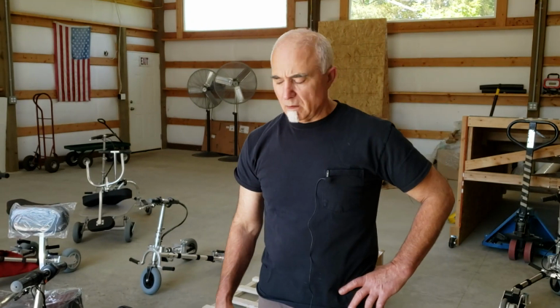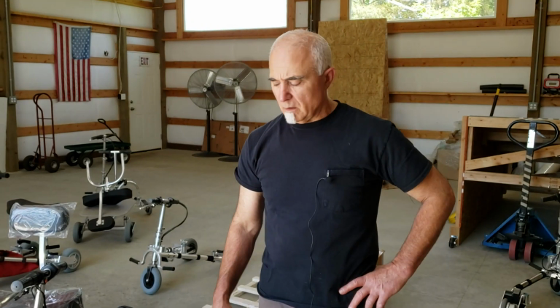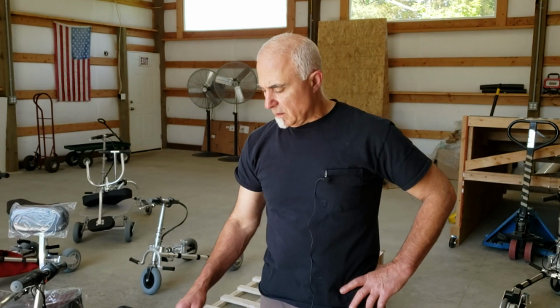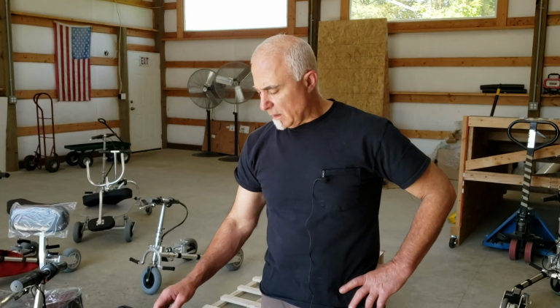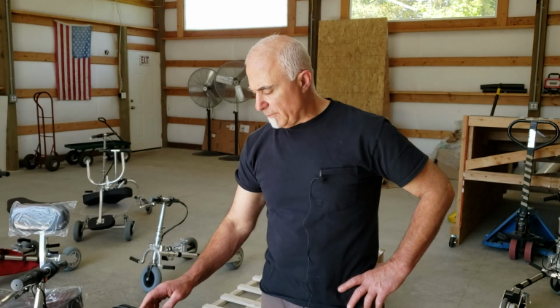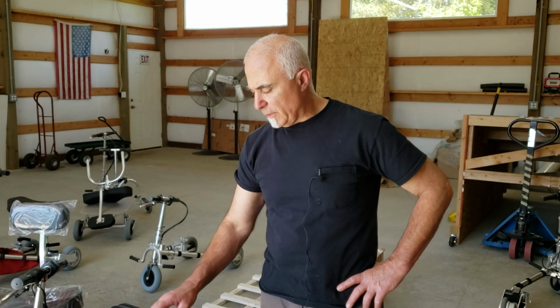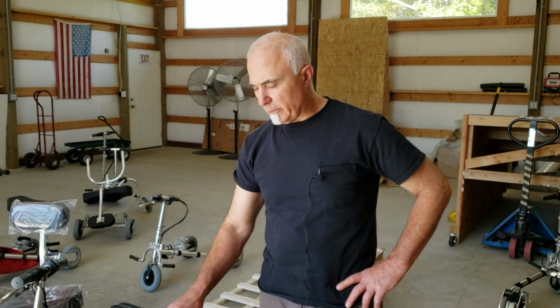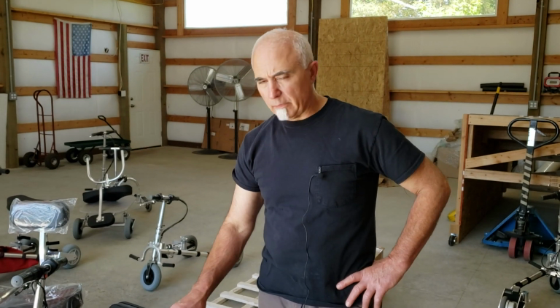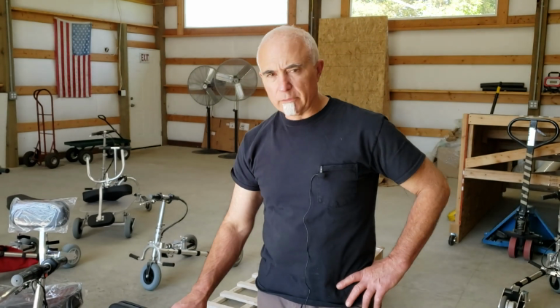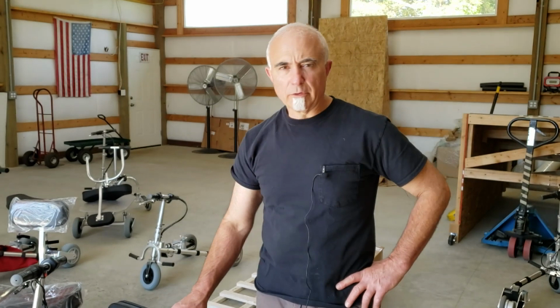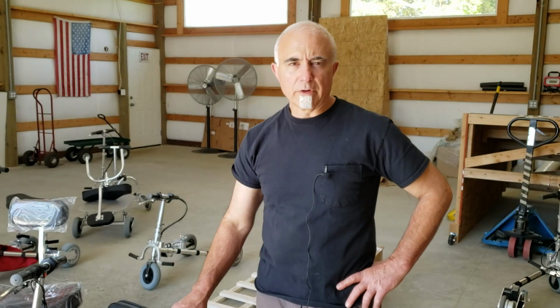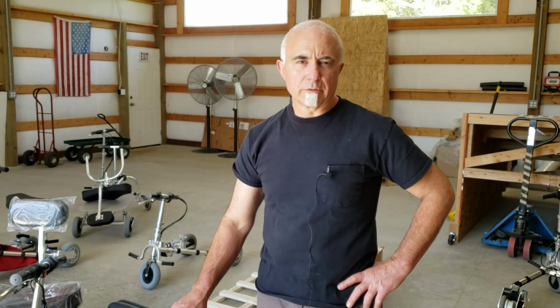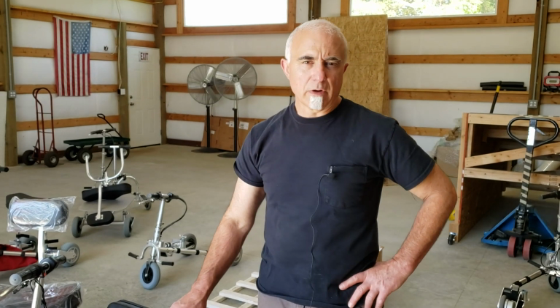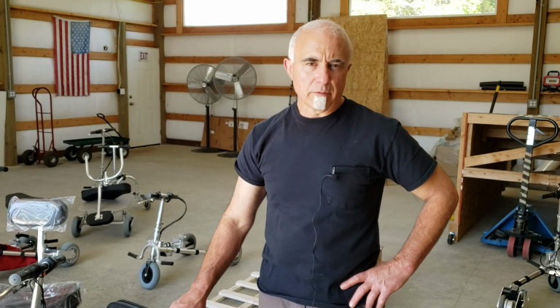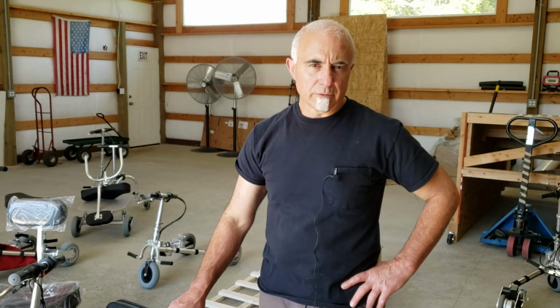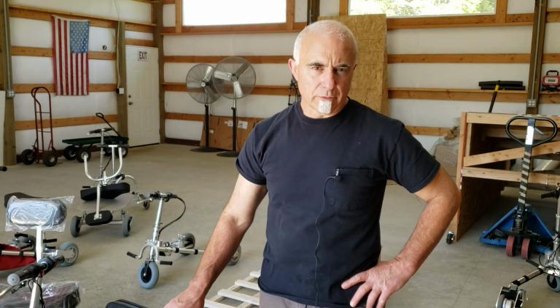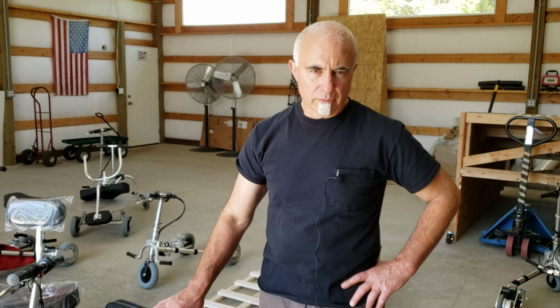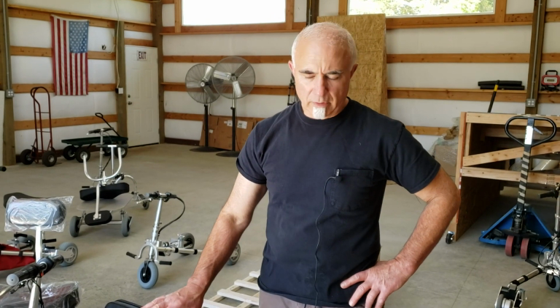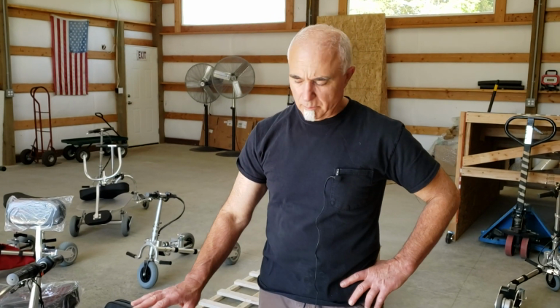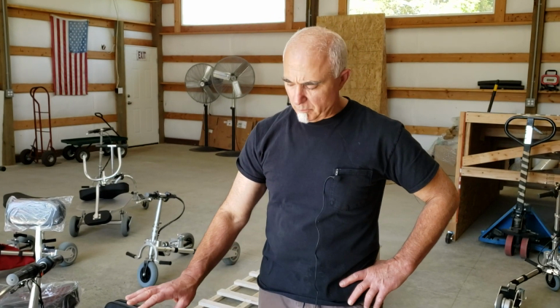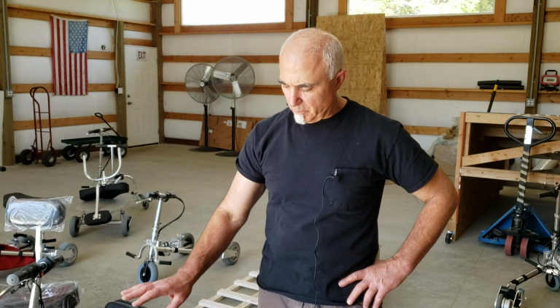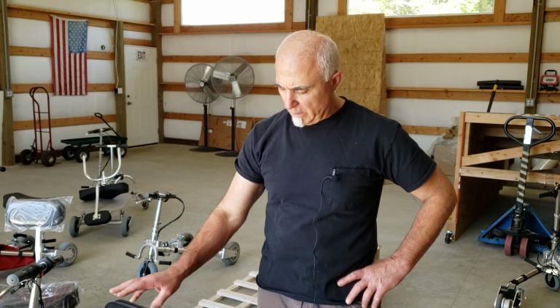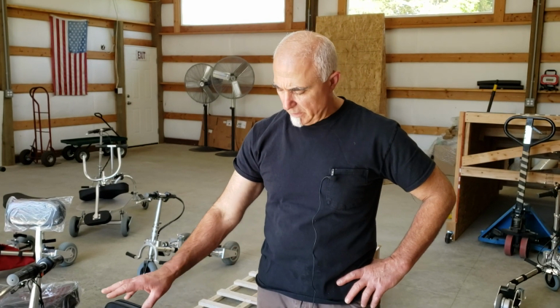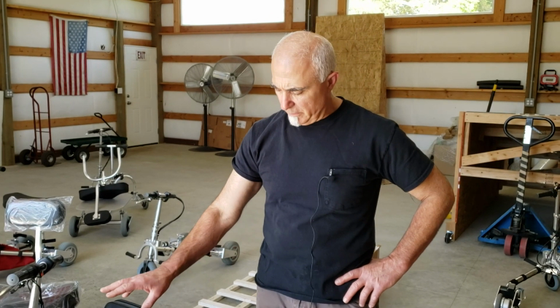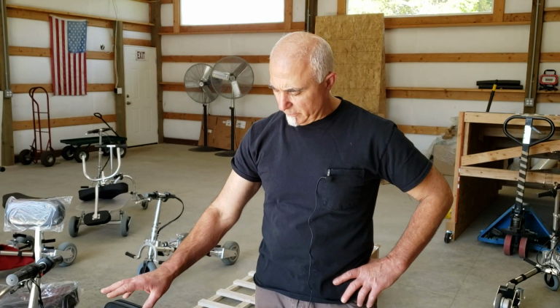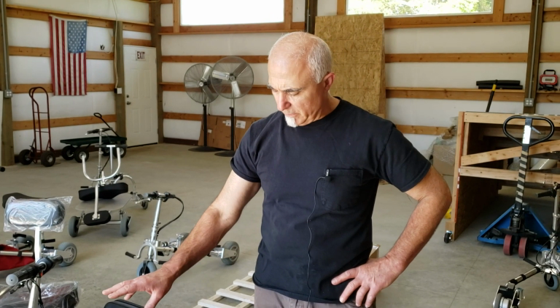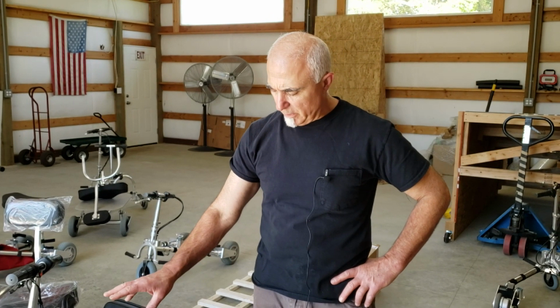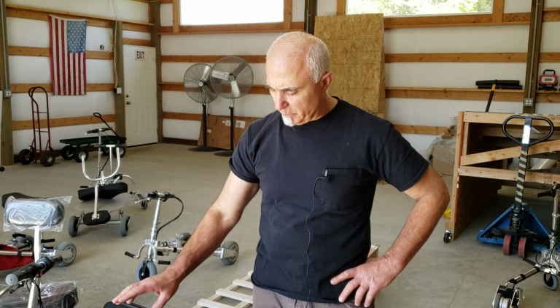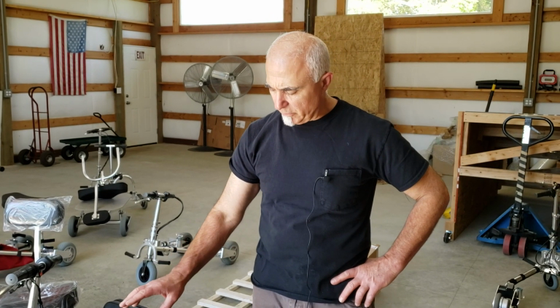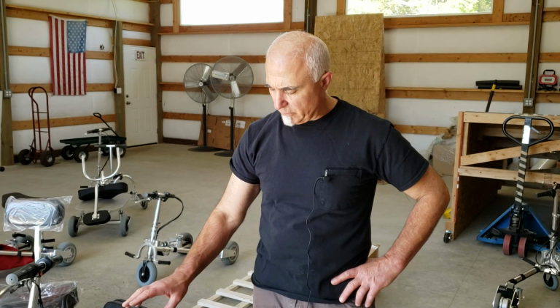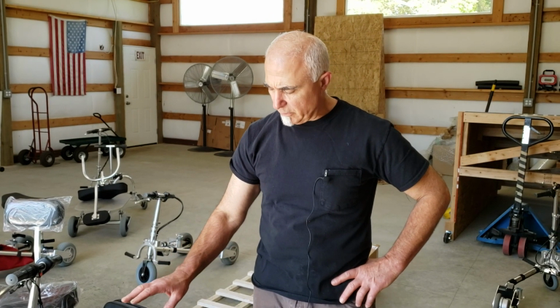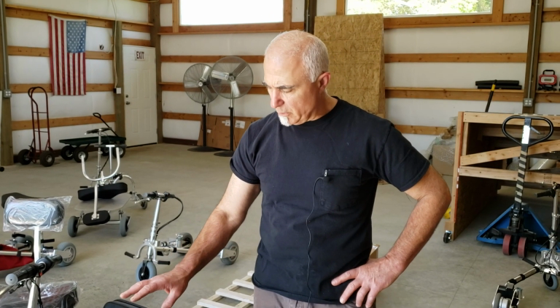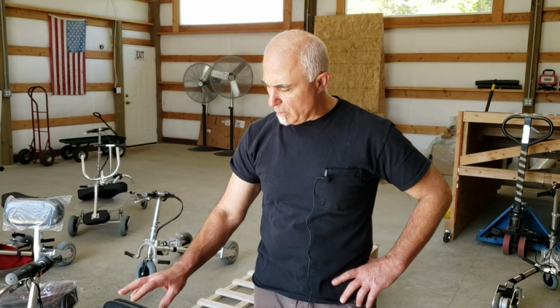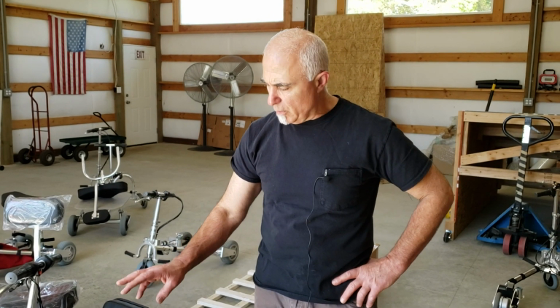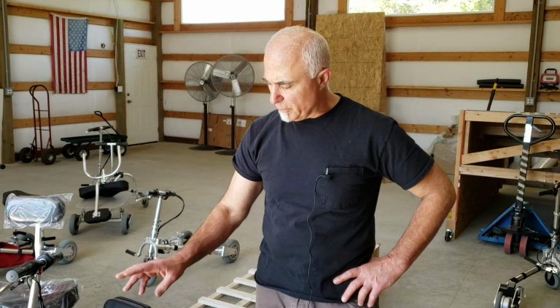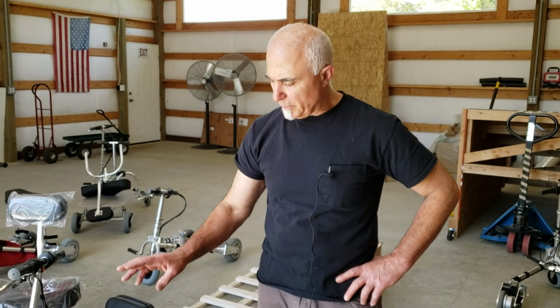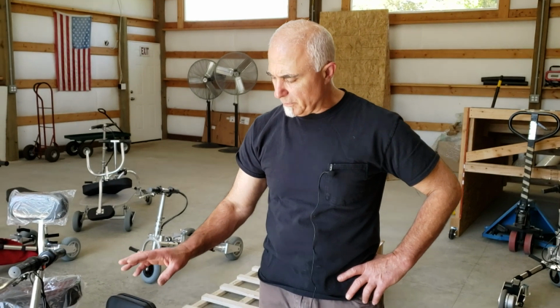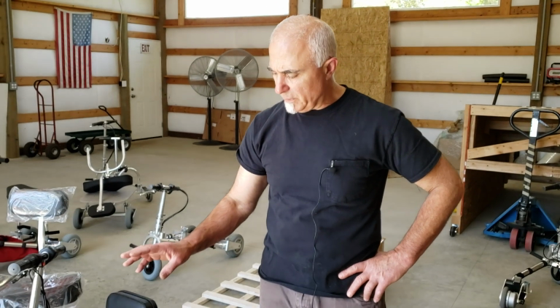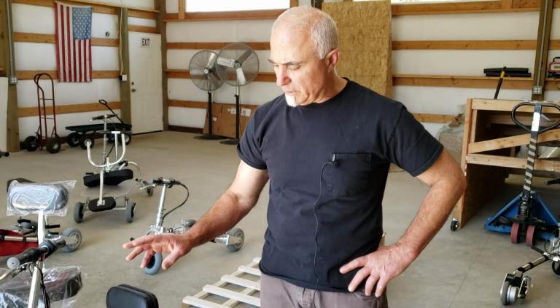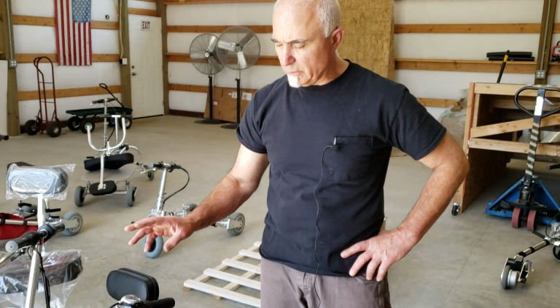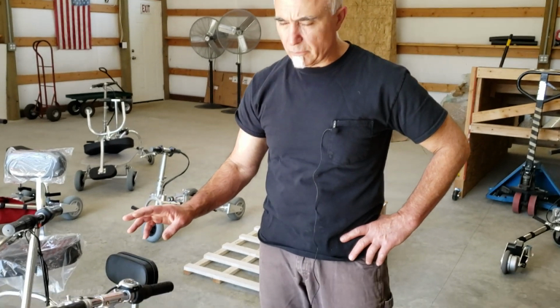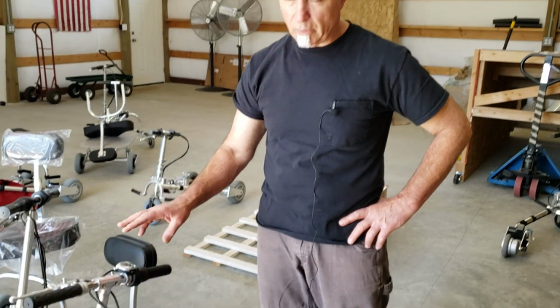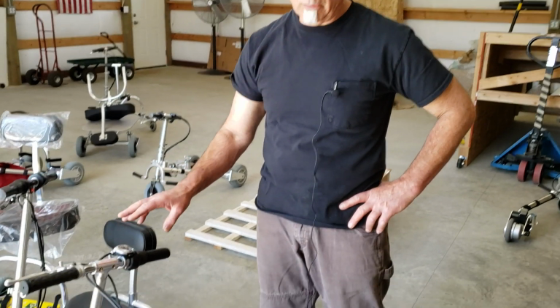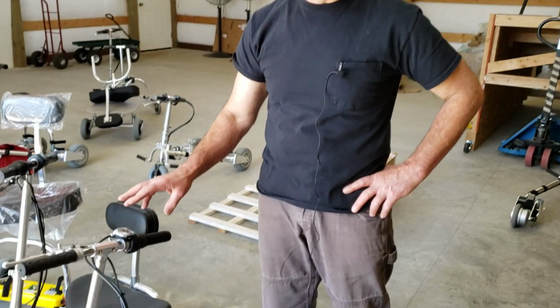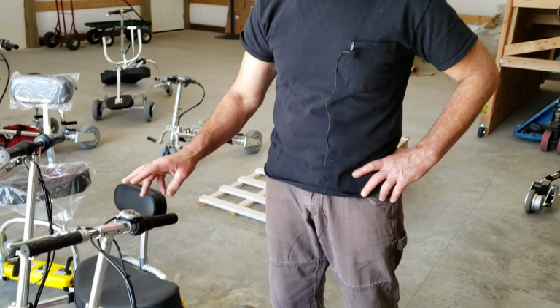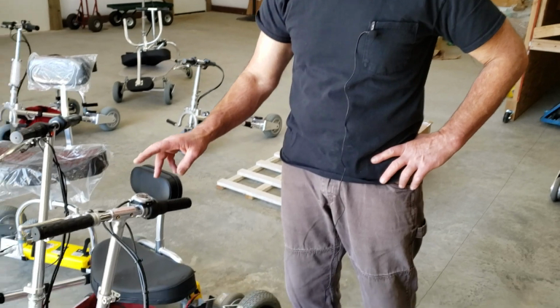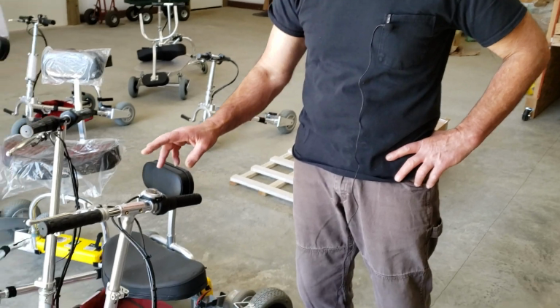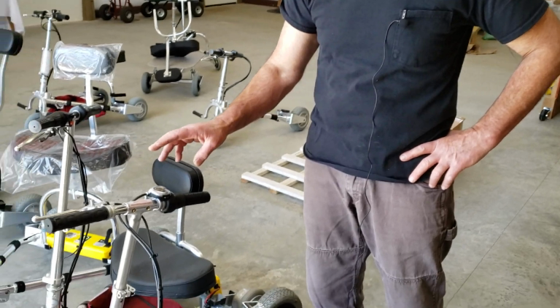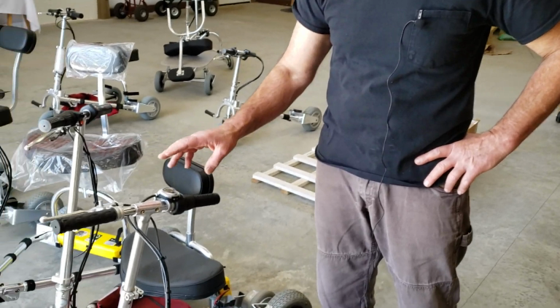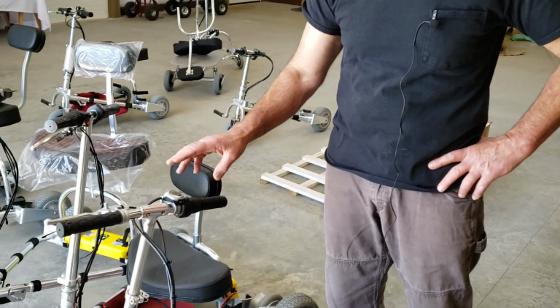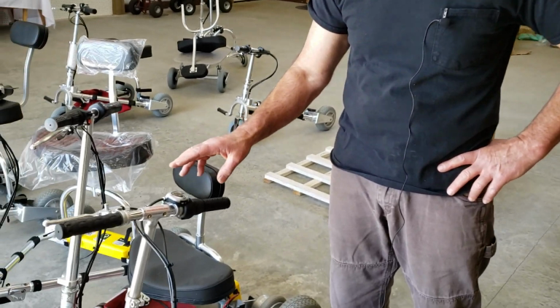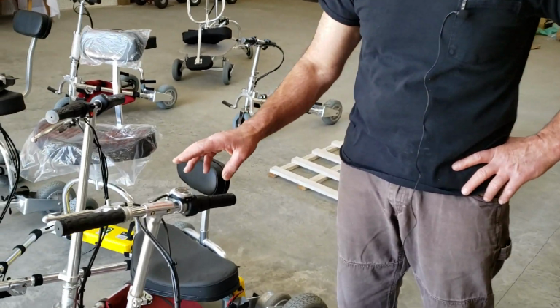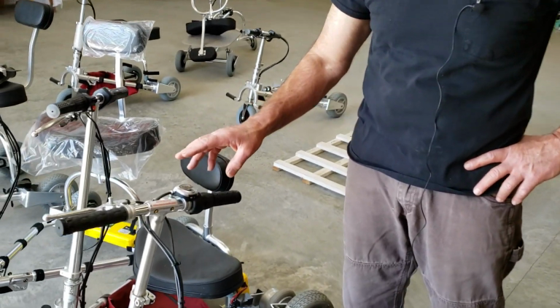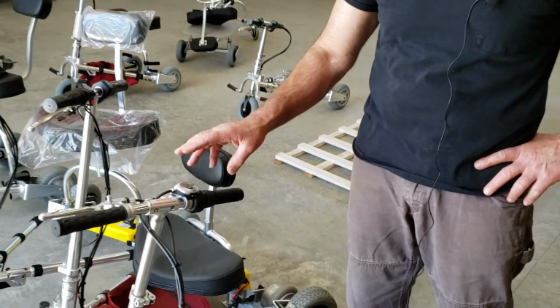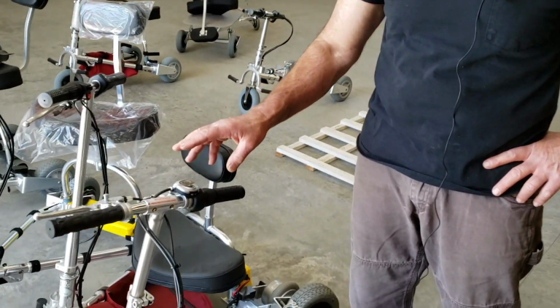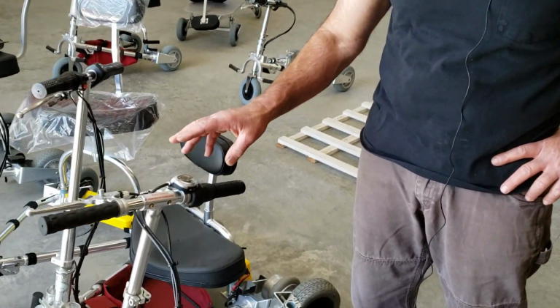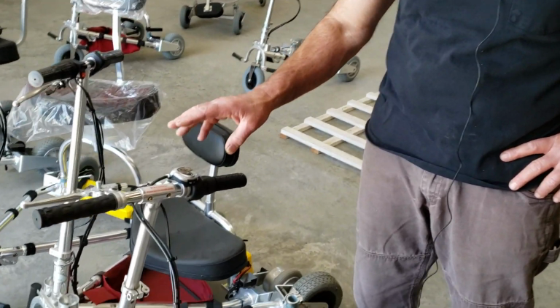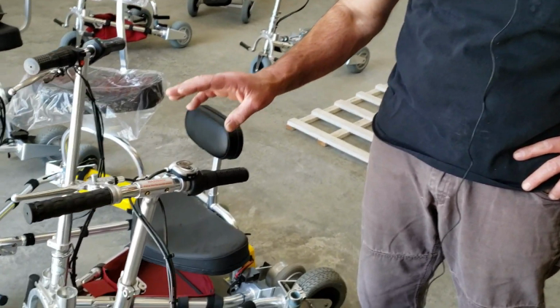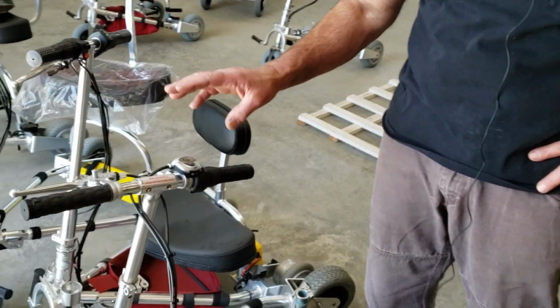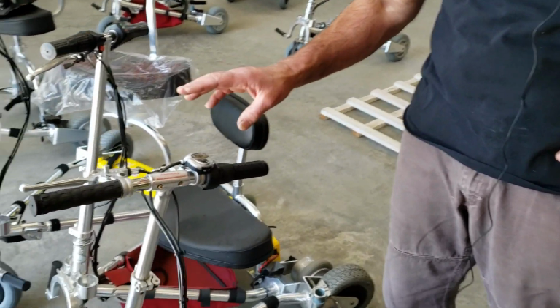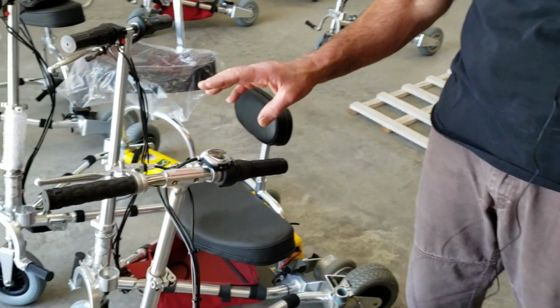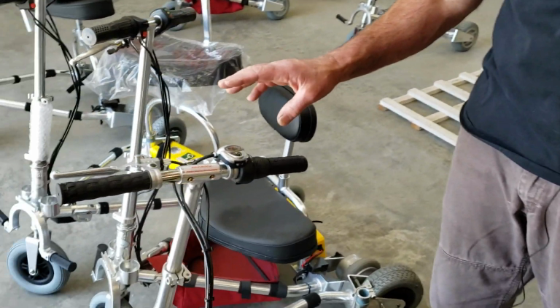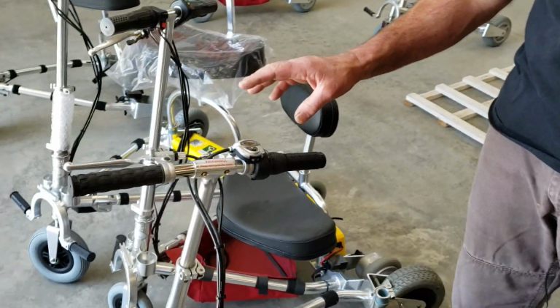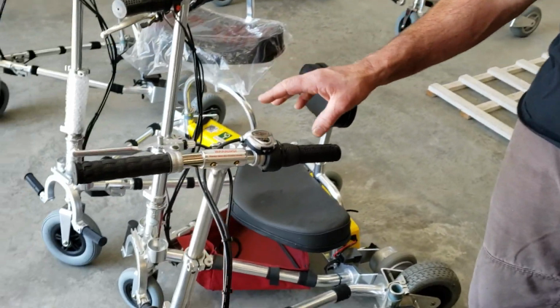Hi folks, this is Tony at TravelScoot. In this video I'm just going to go over the controls on the TravelScoot models very briefly.